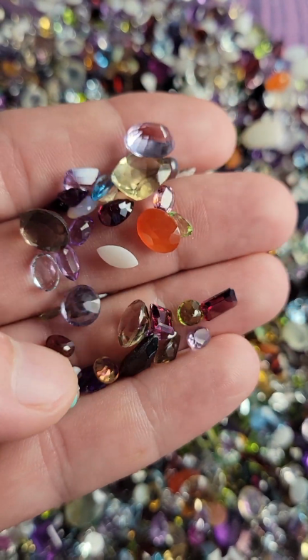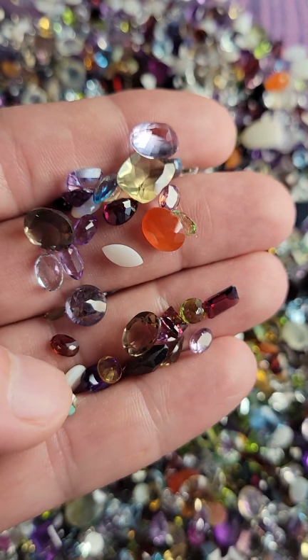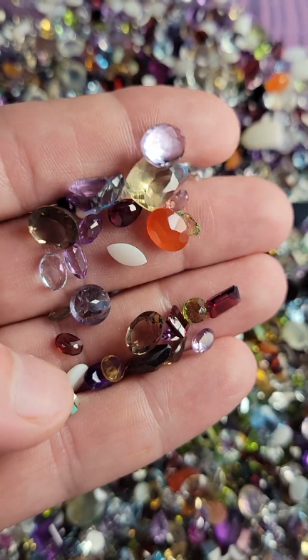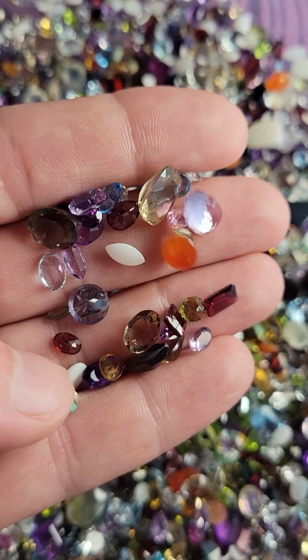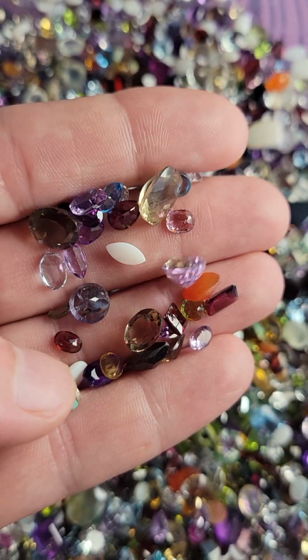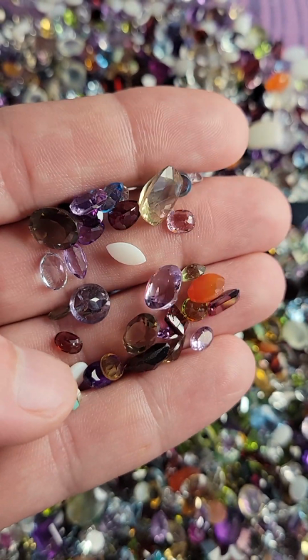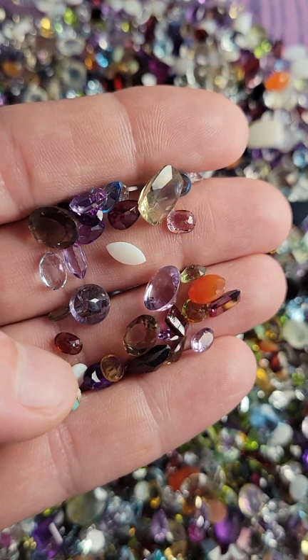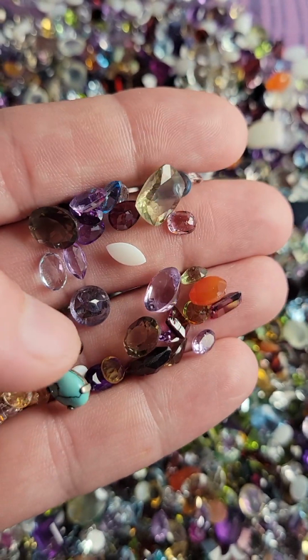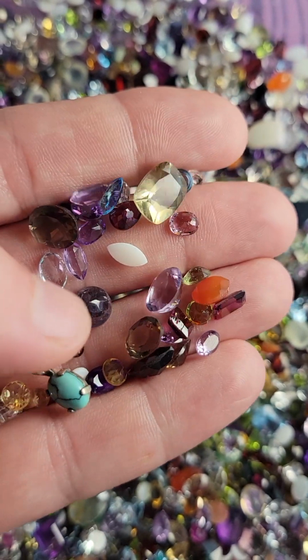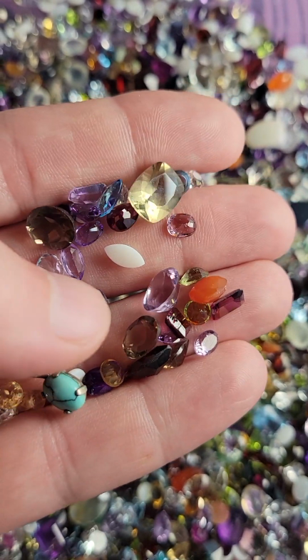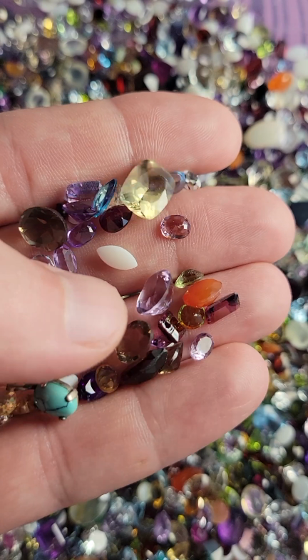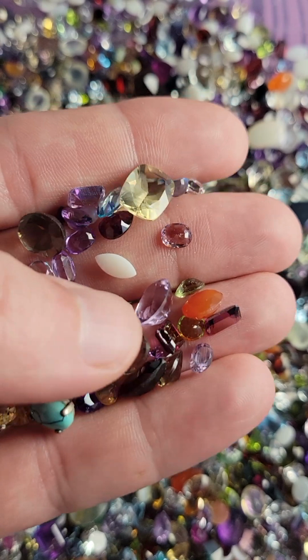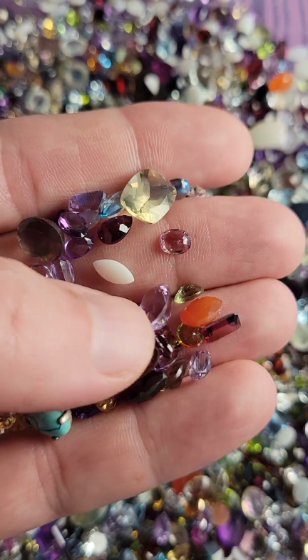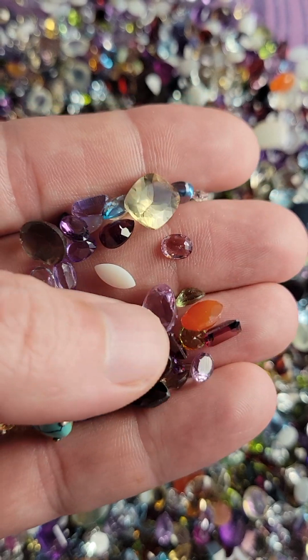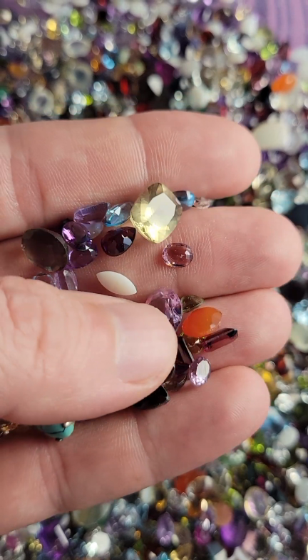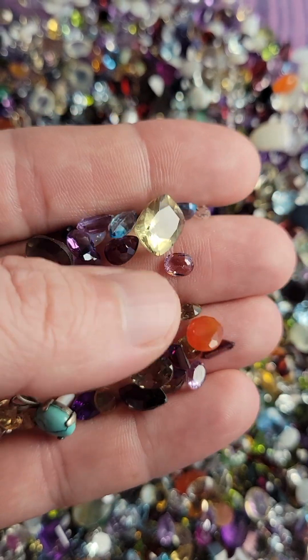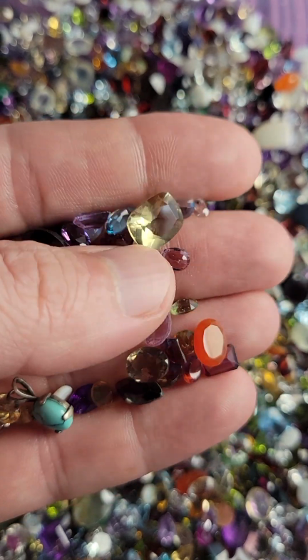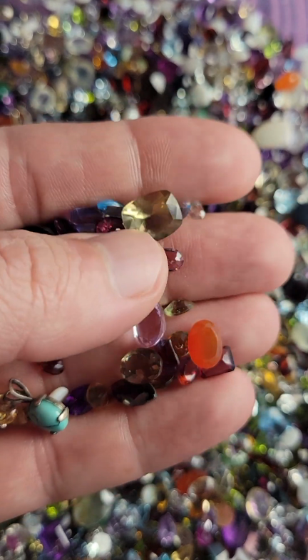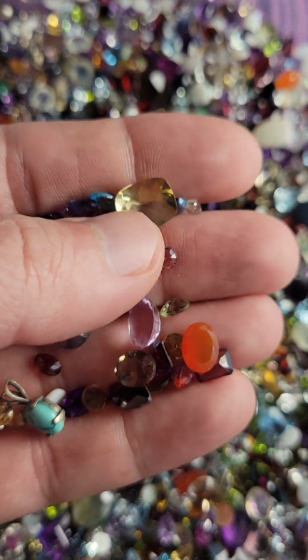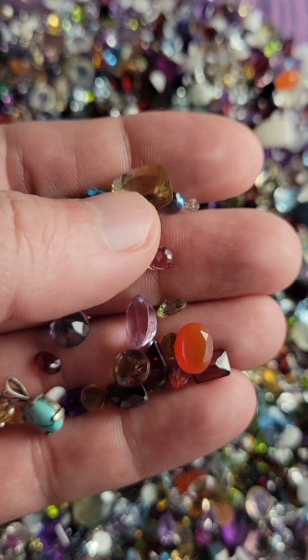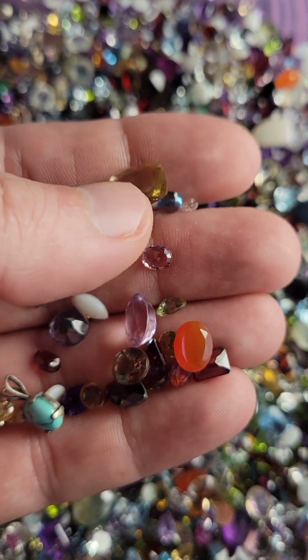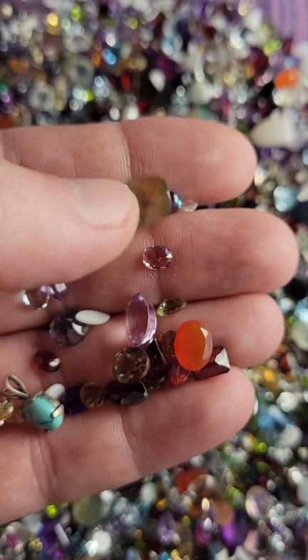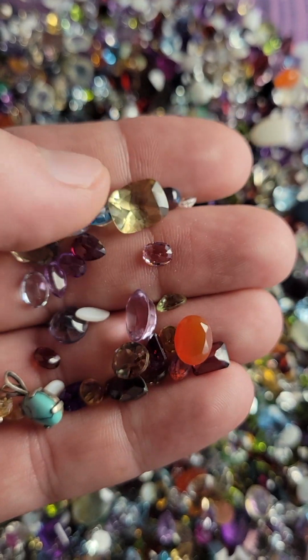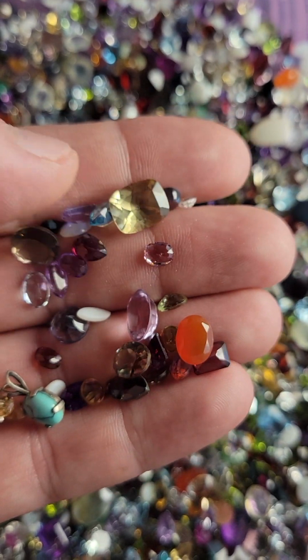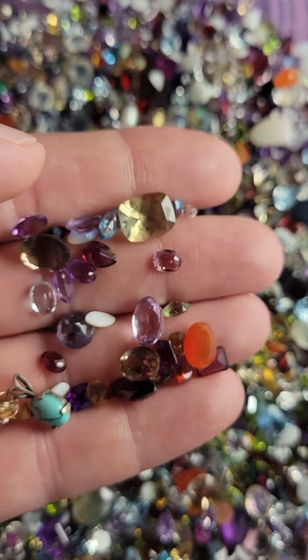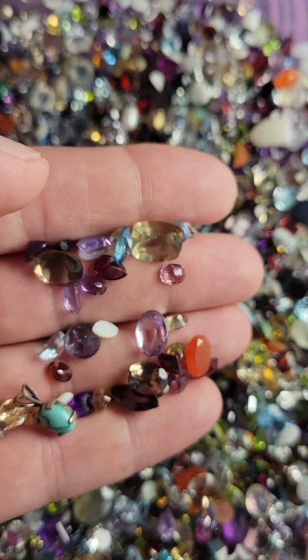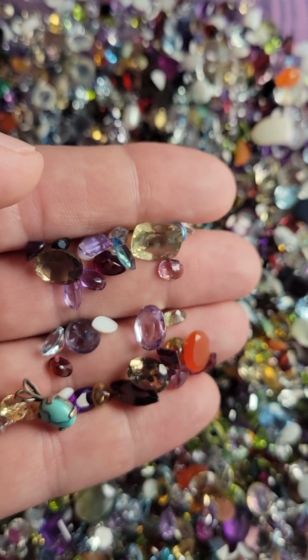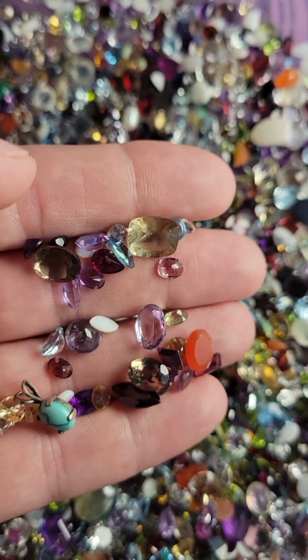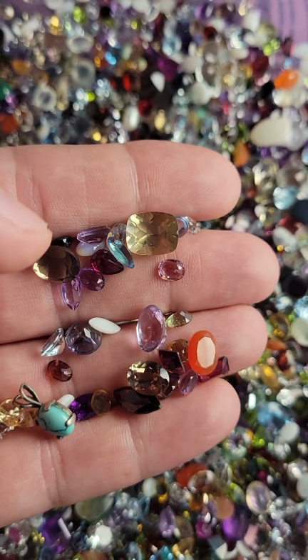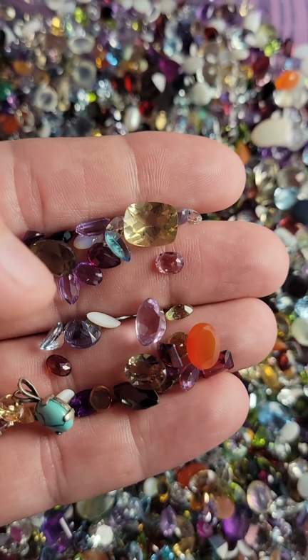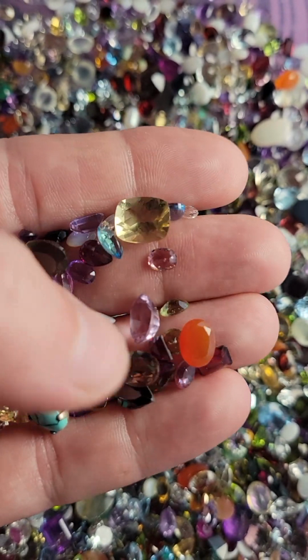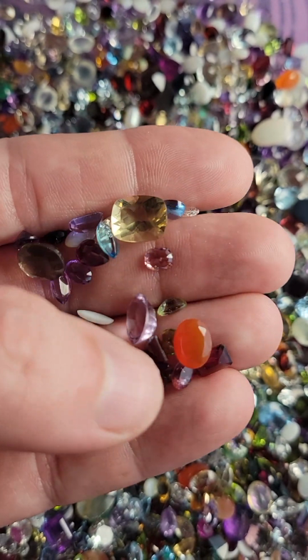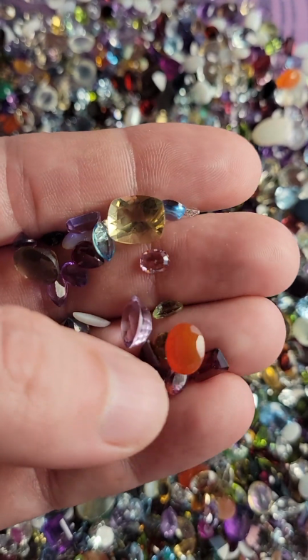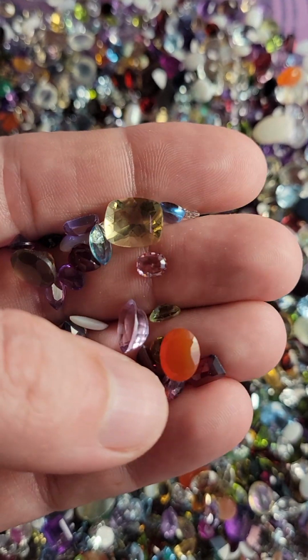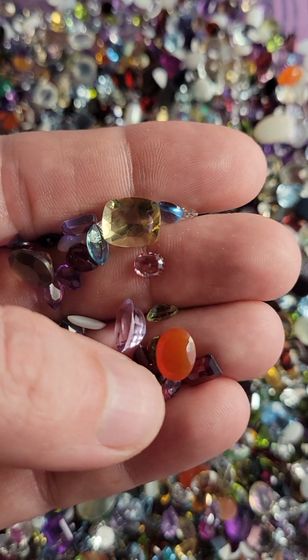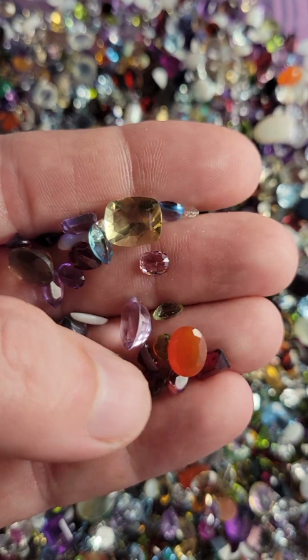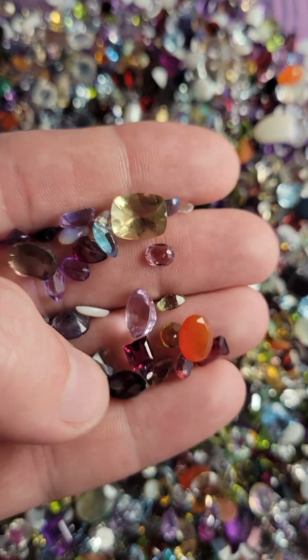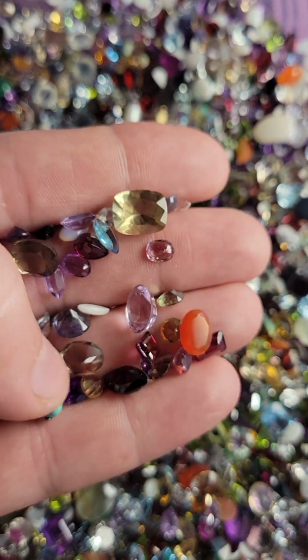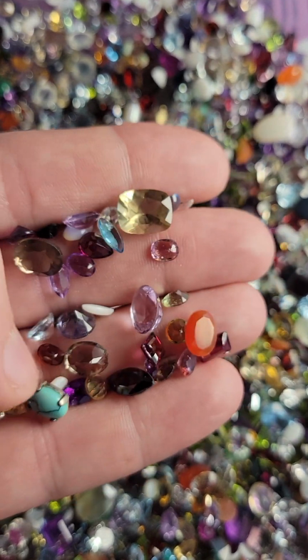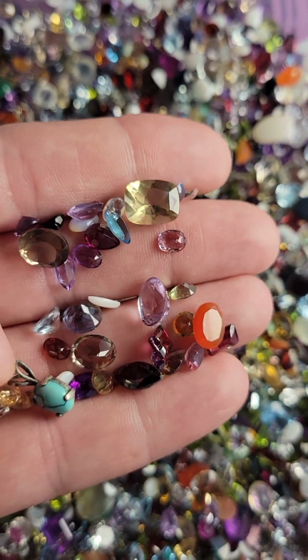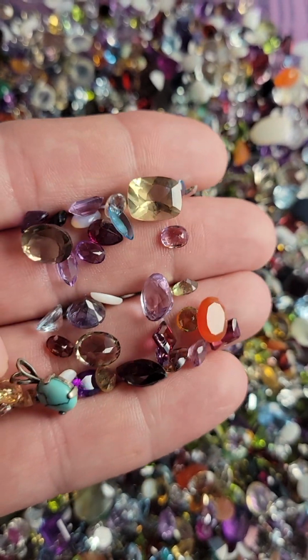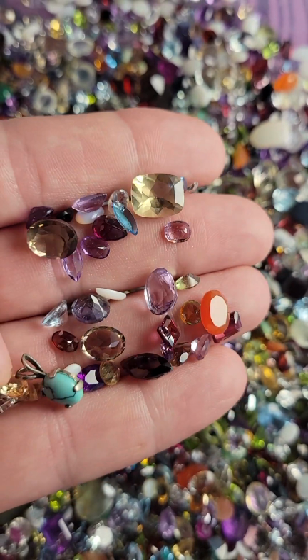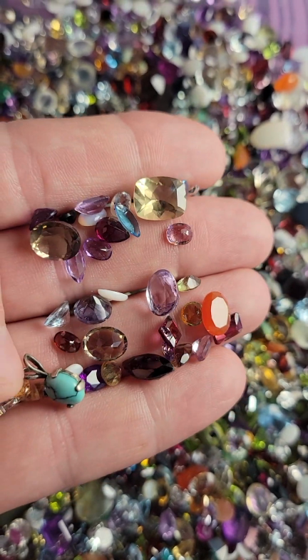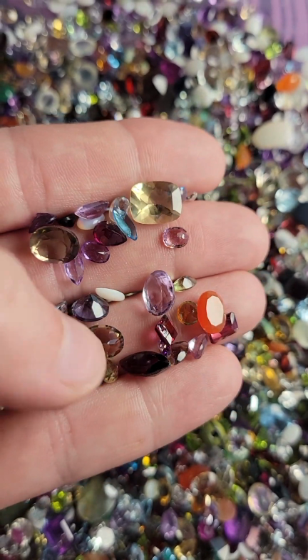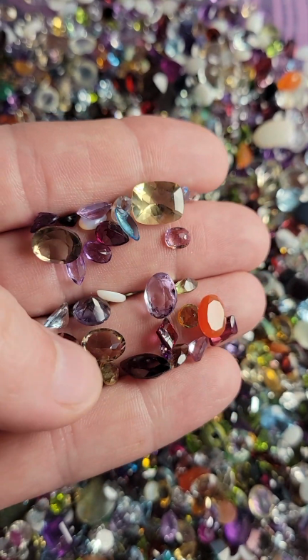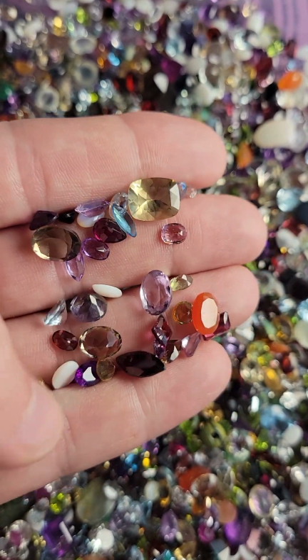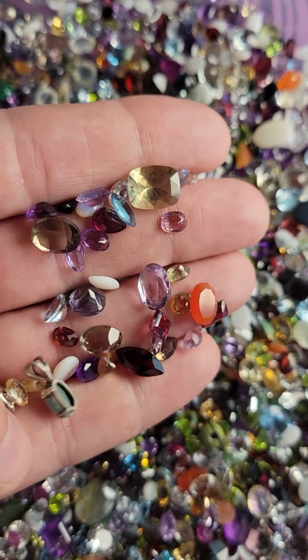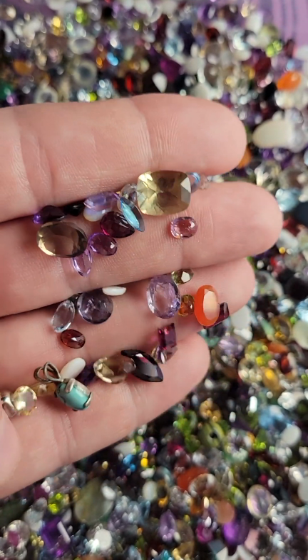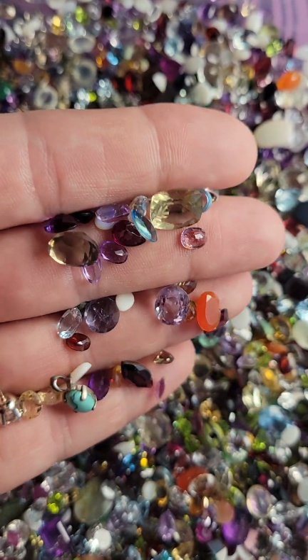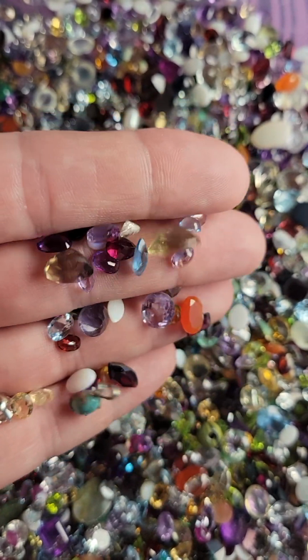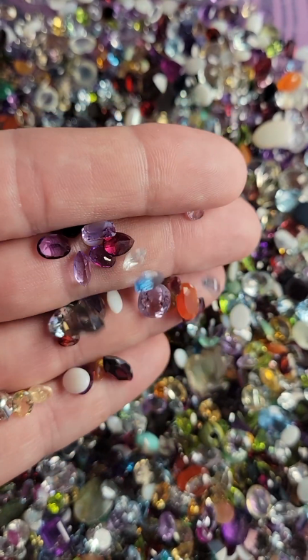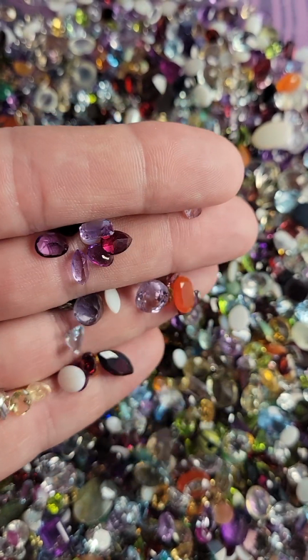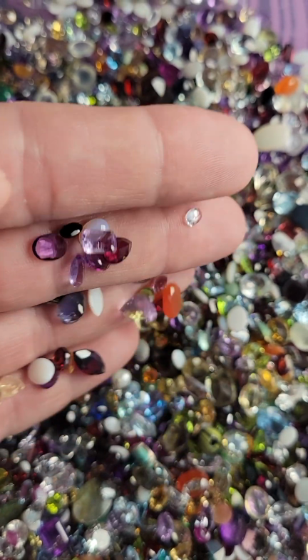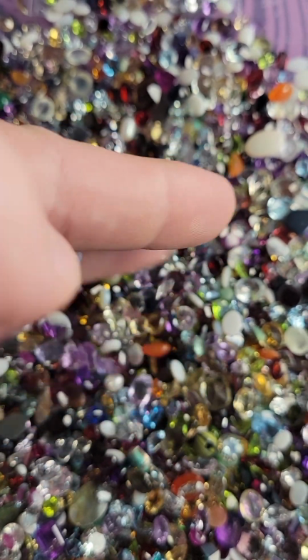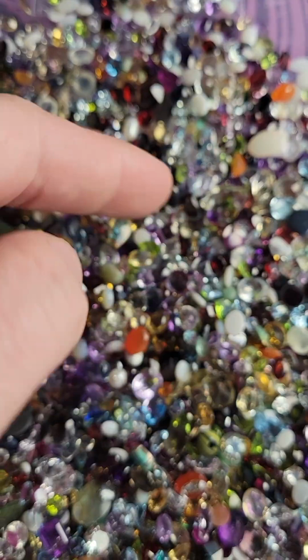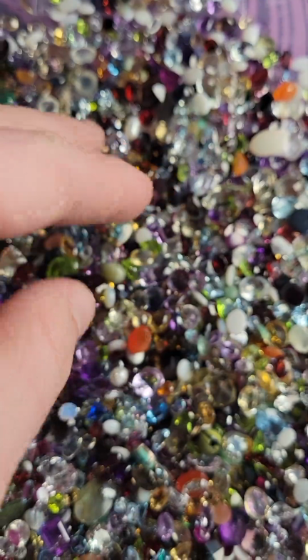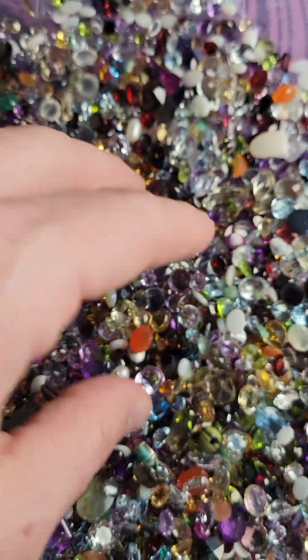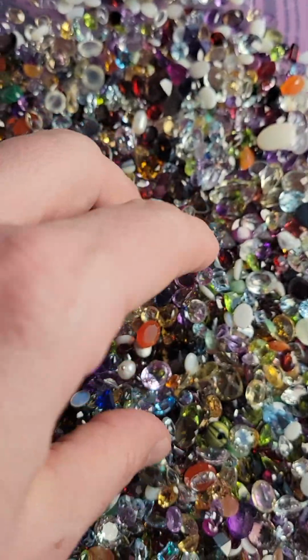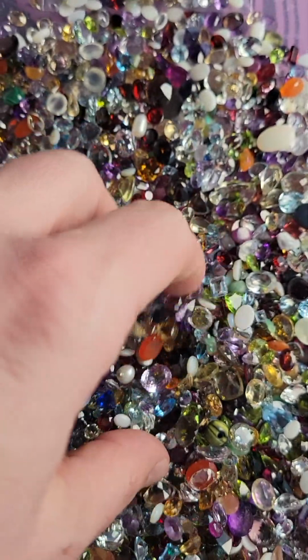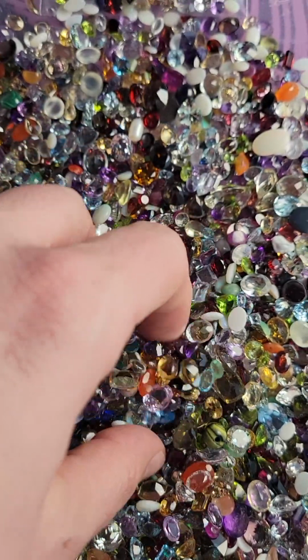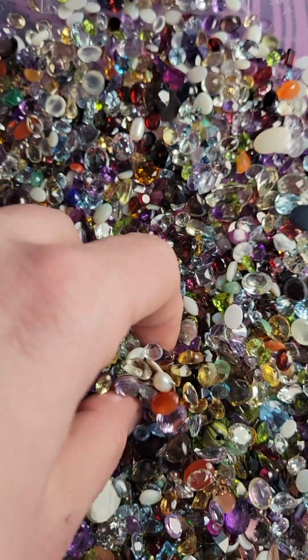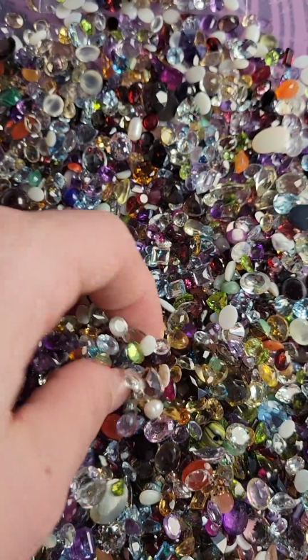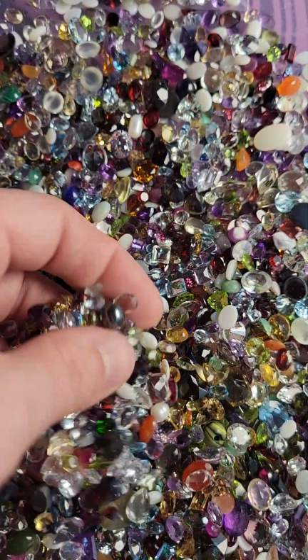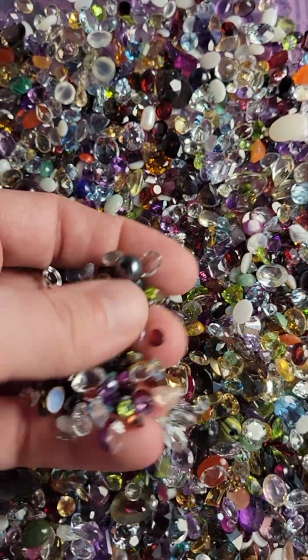Lots of different colors — beautiful citrine there, carnelian — and there's a good mix in here.